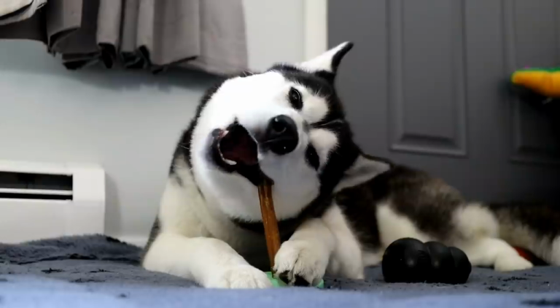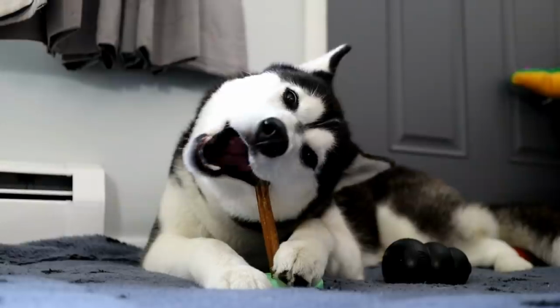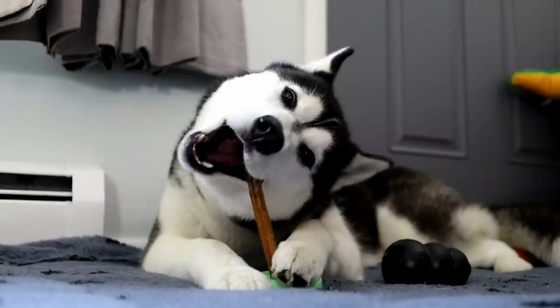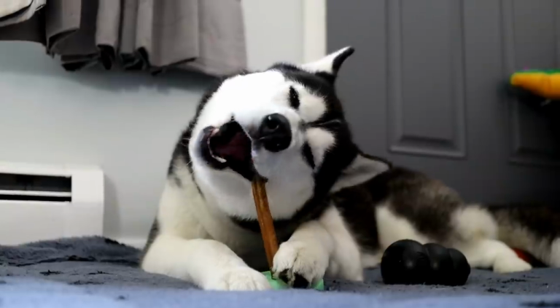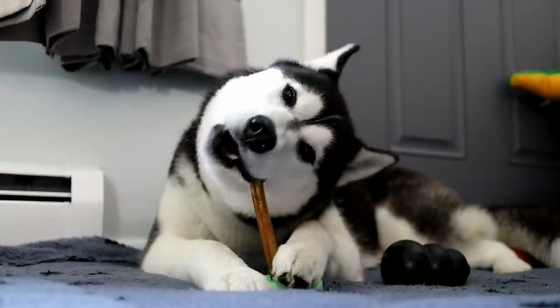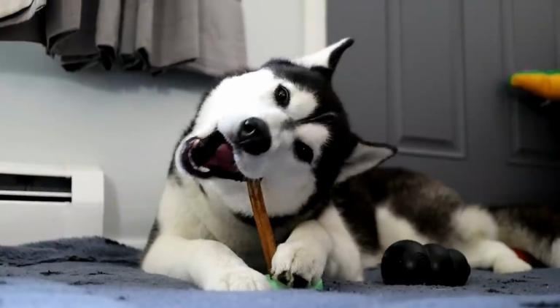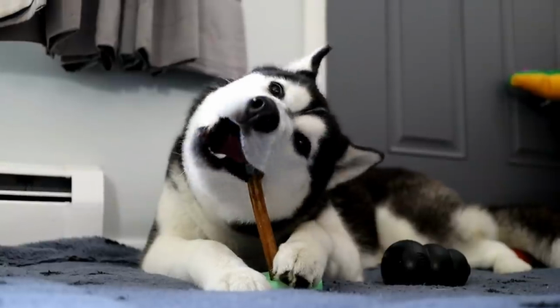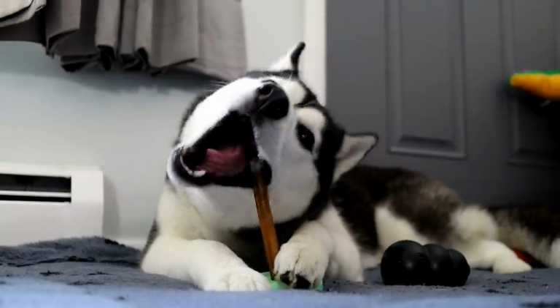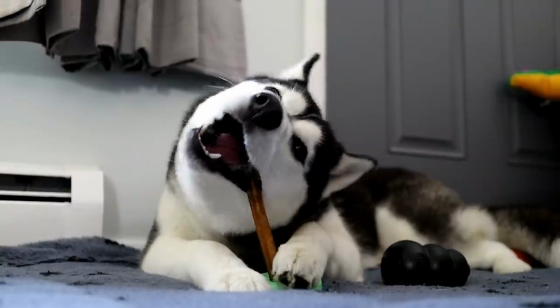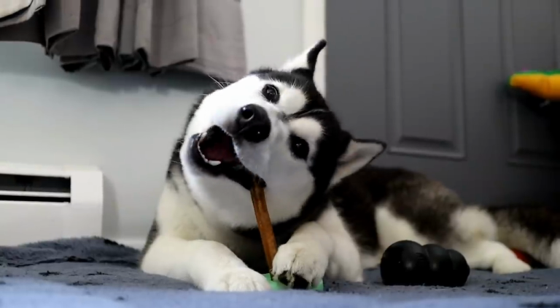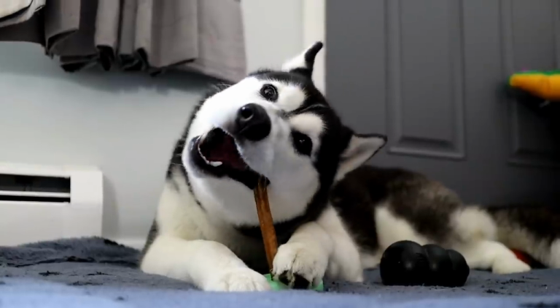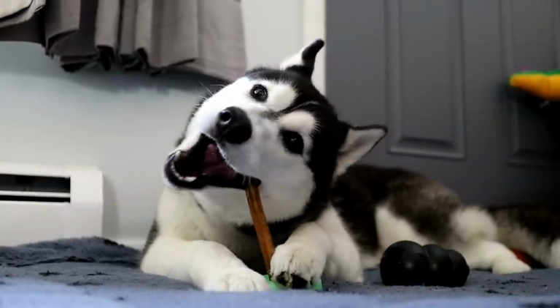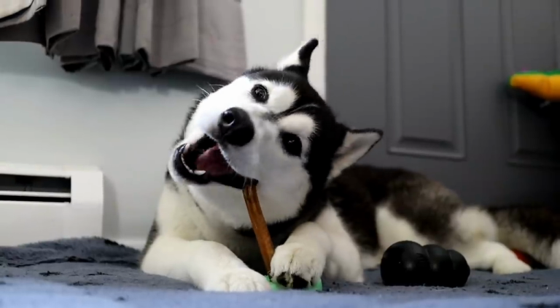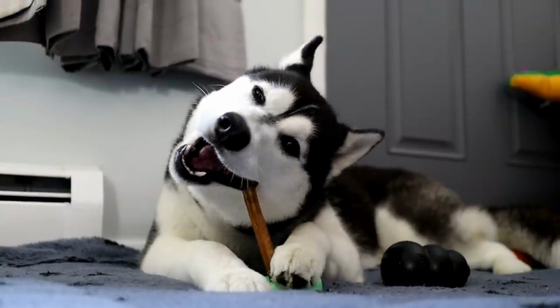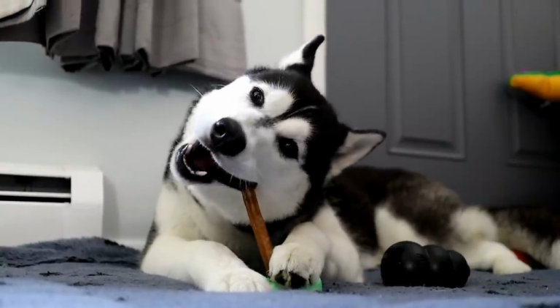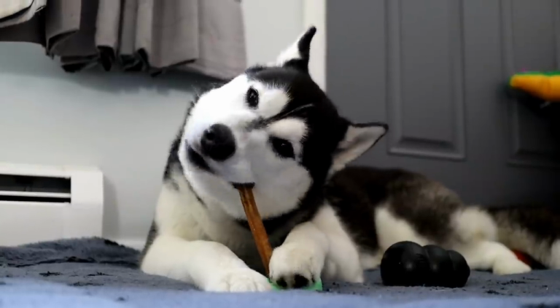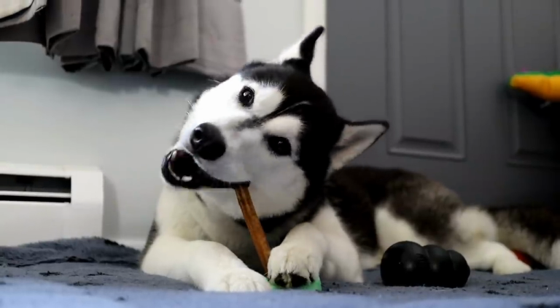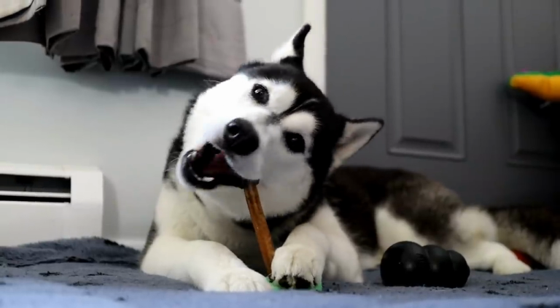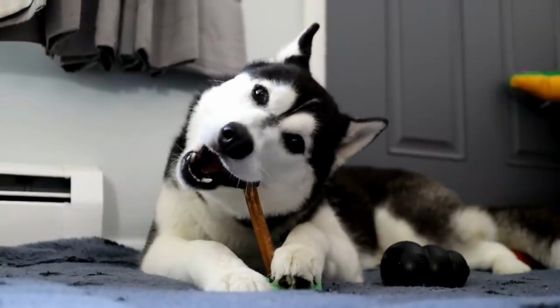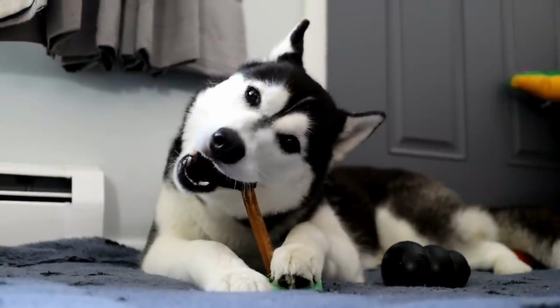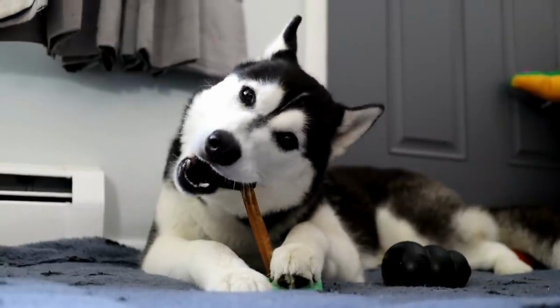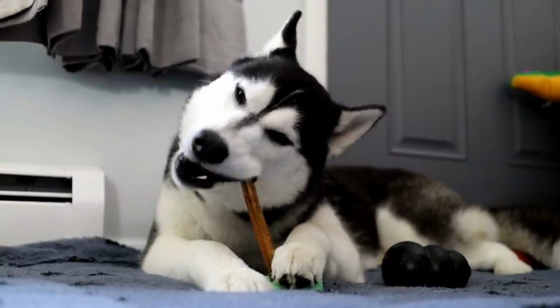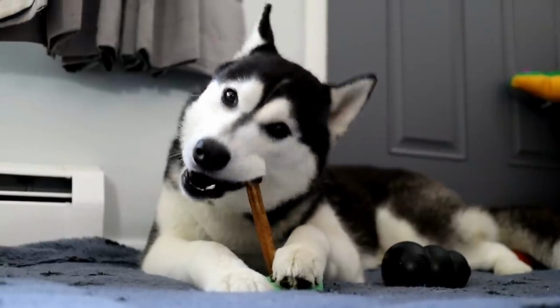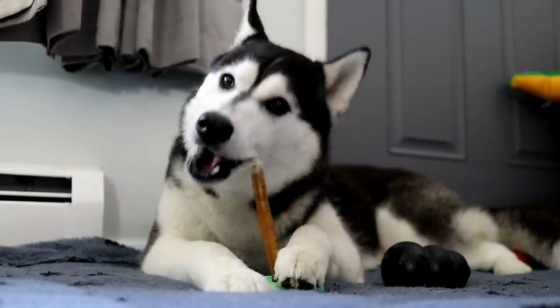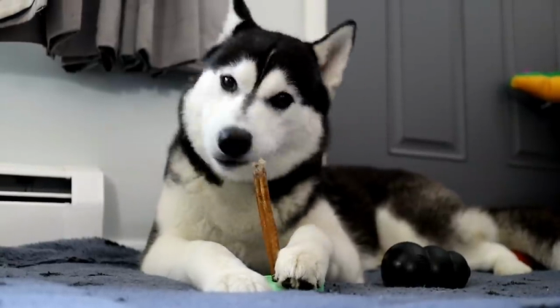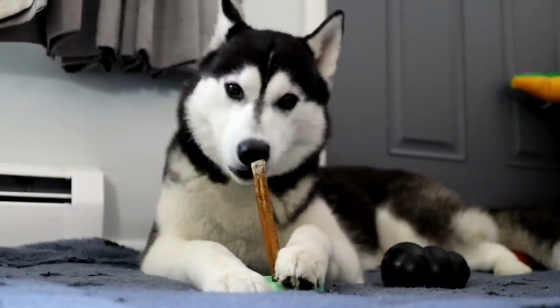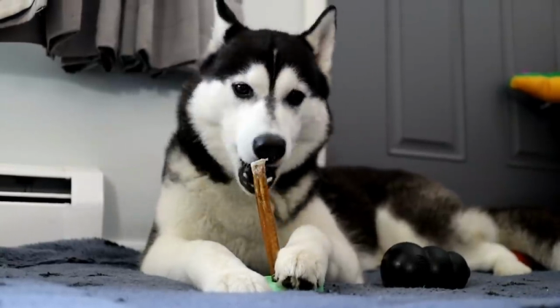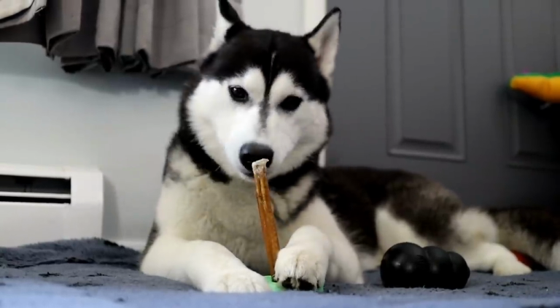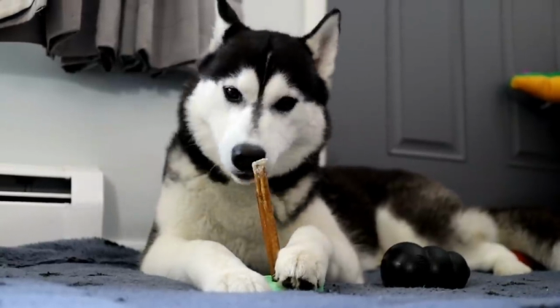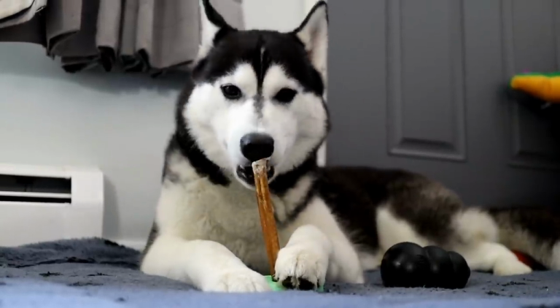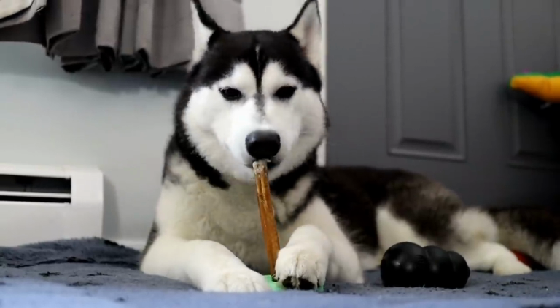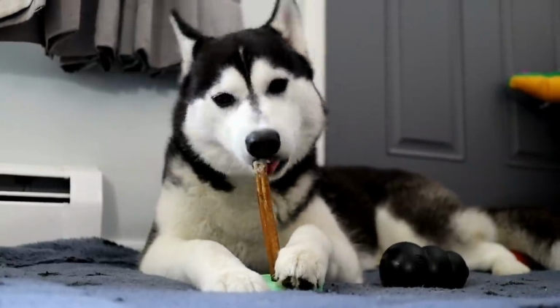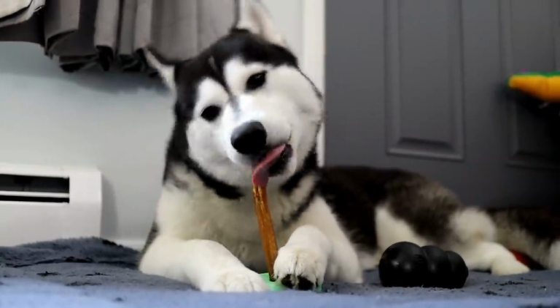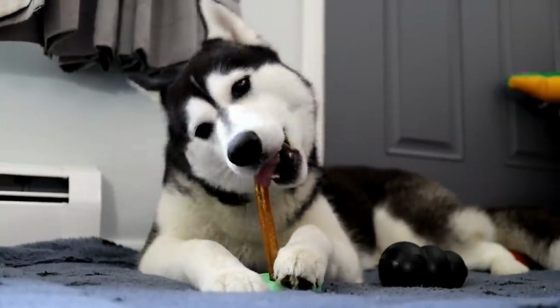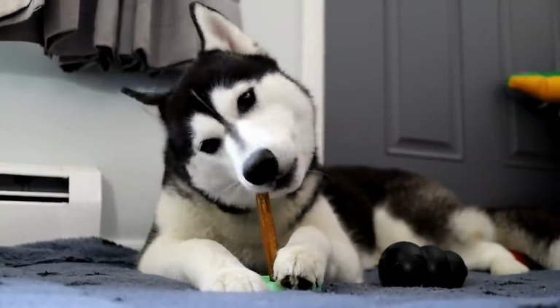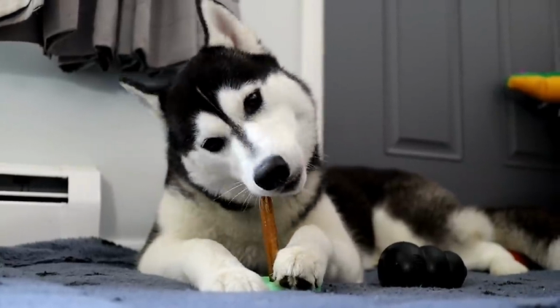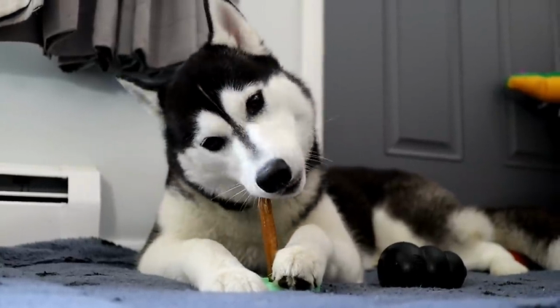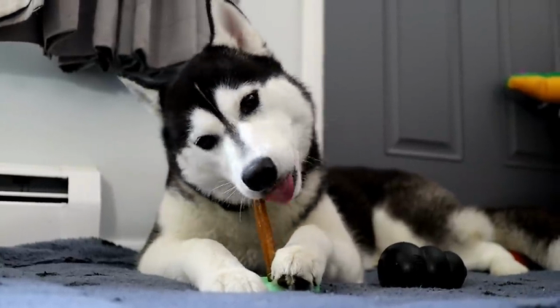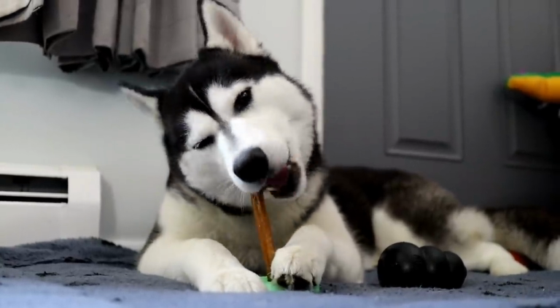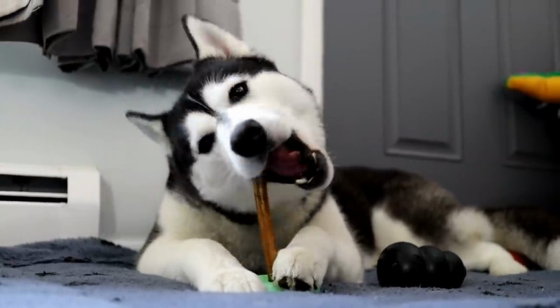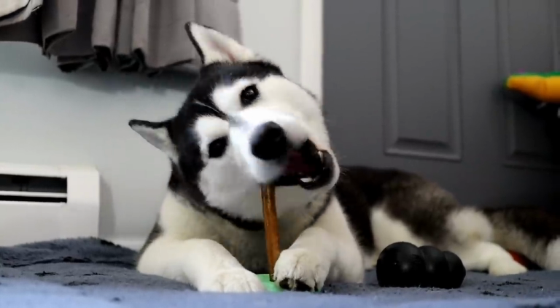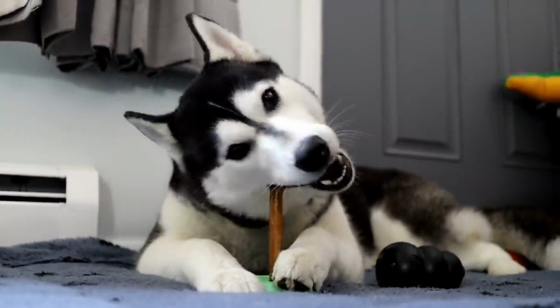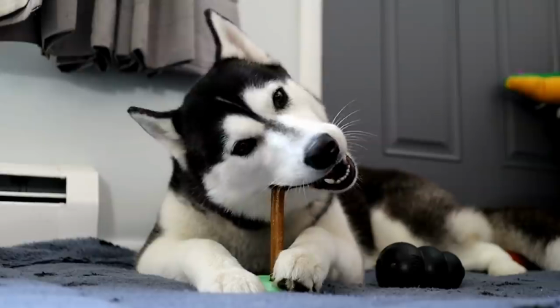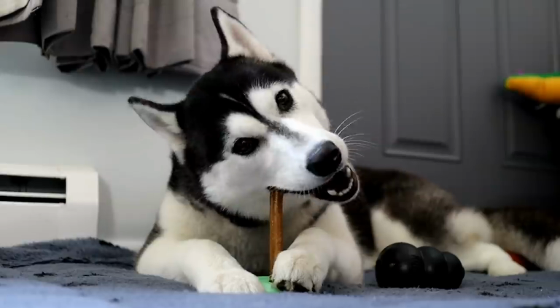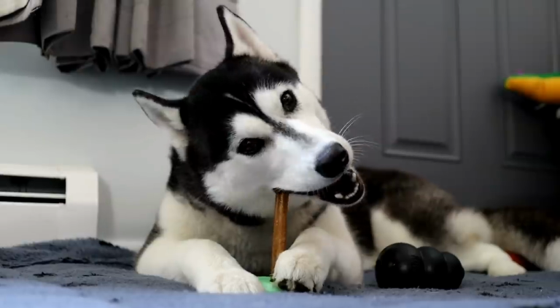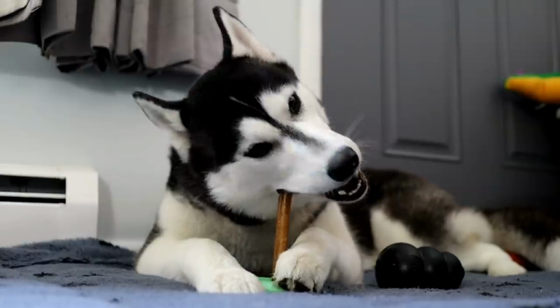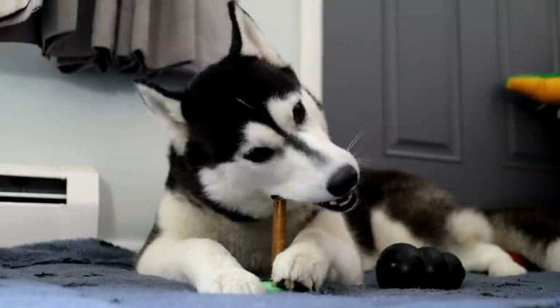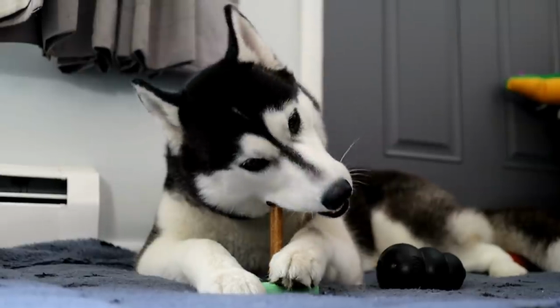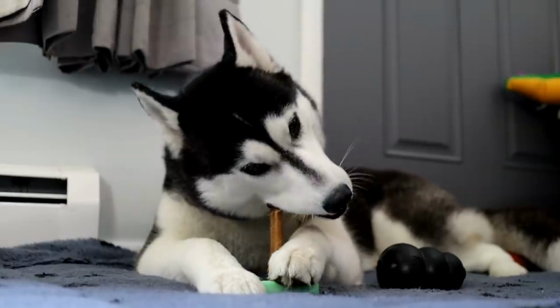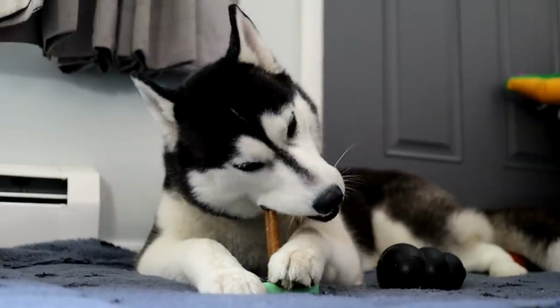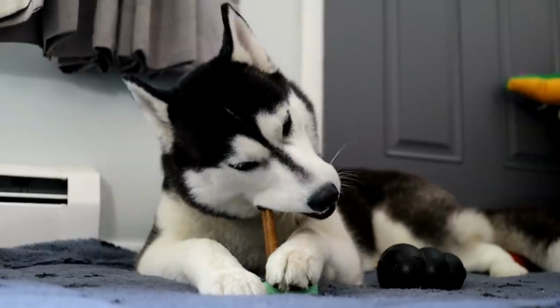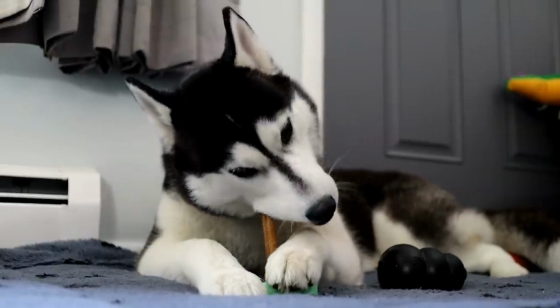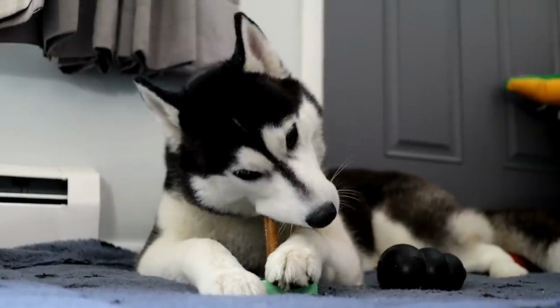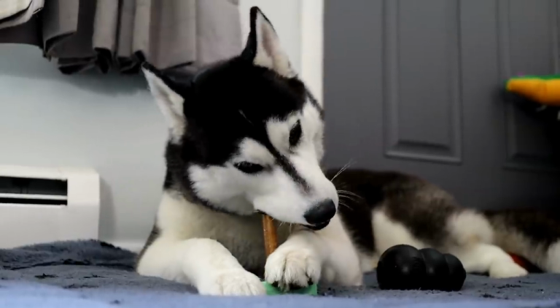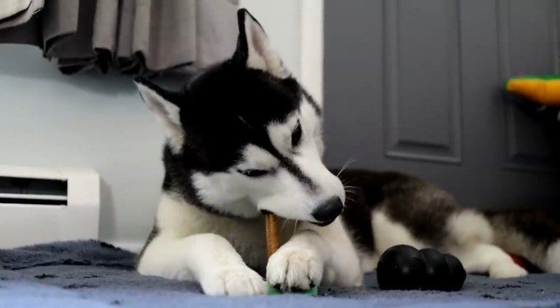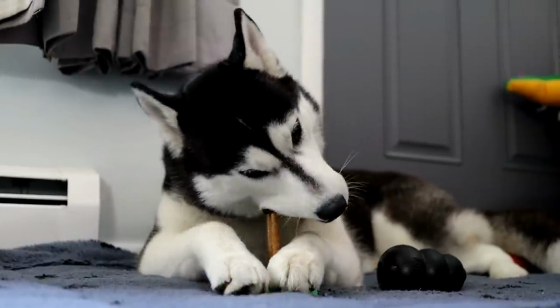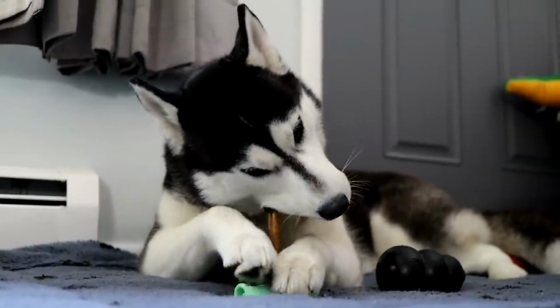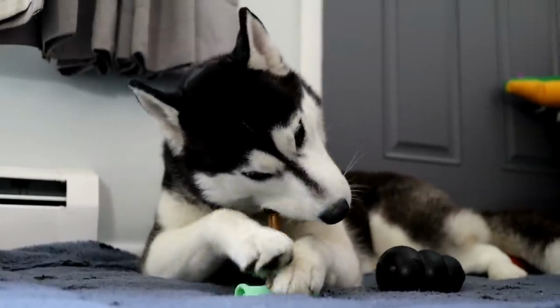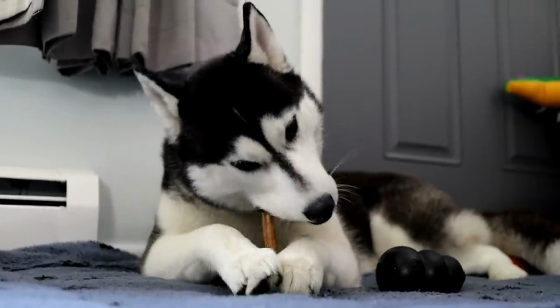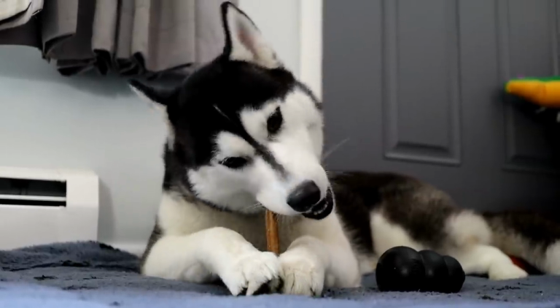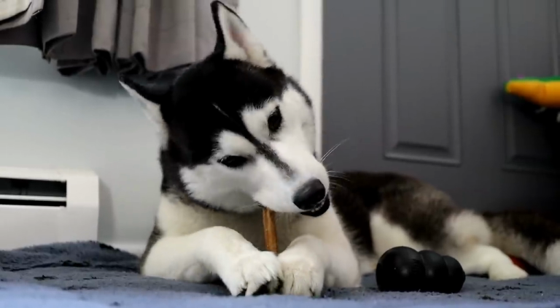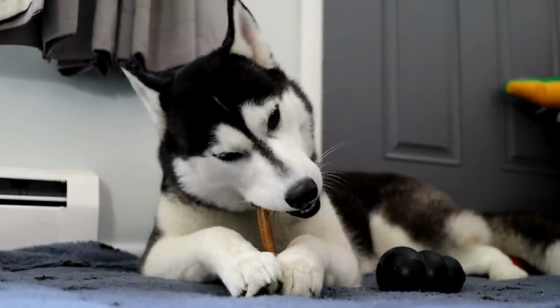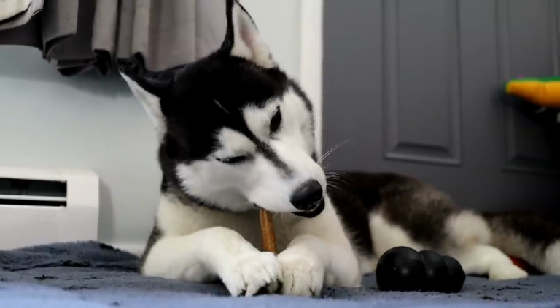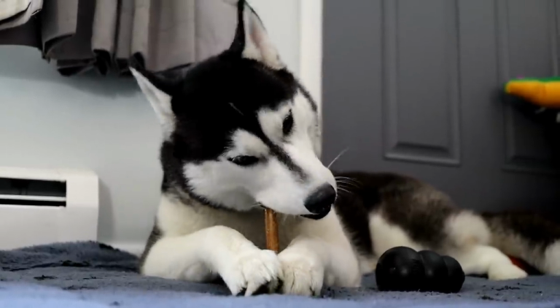If you can't brush your dog's teeth, bully sticks are a really good alternative. It's not perfect, but it will help over doing nothing.